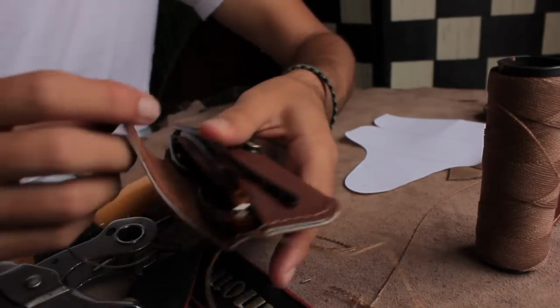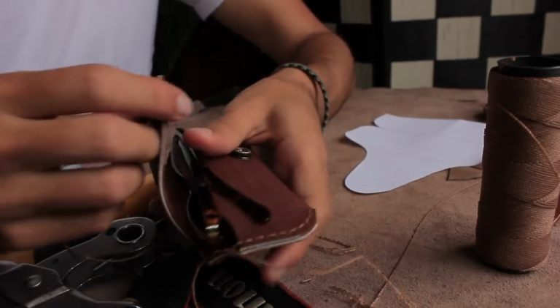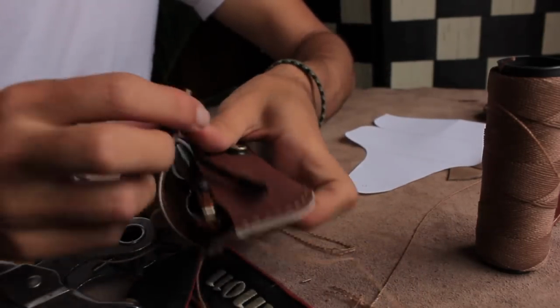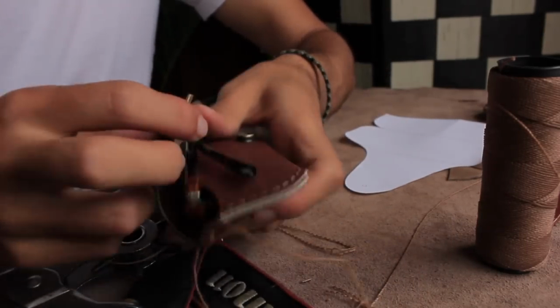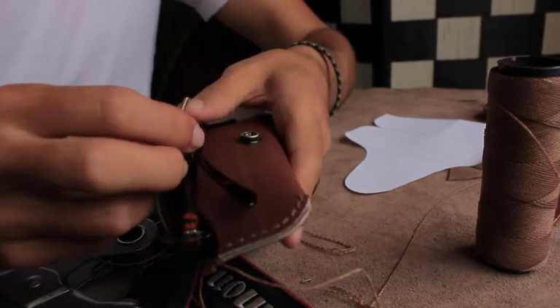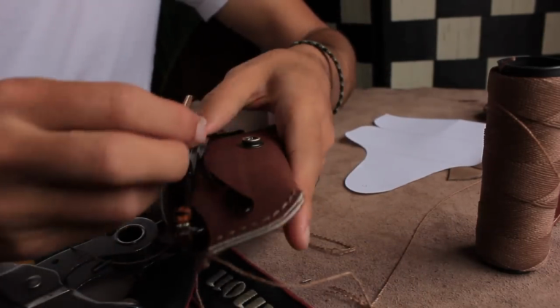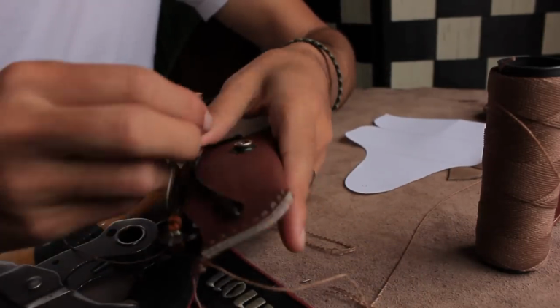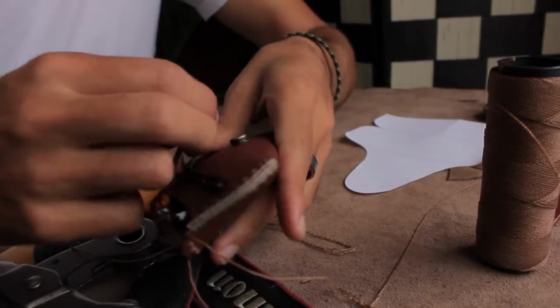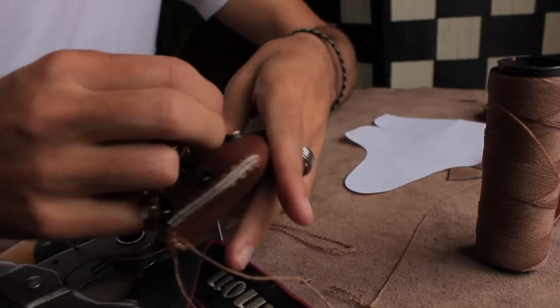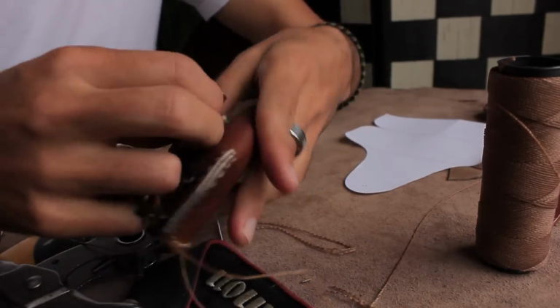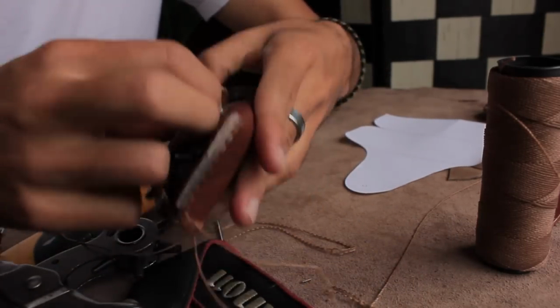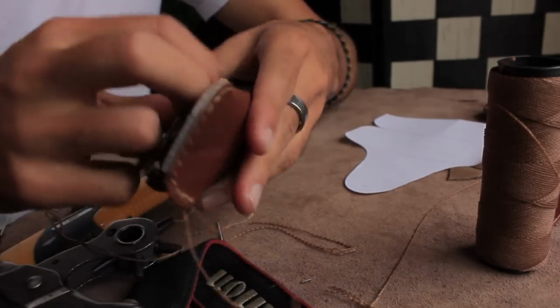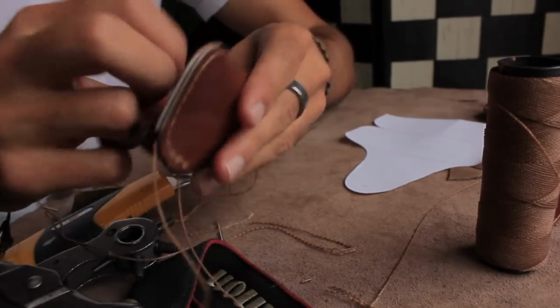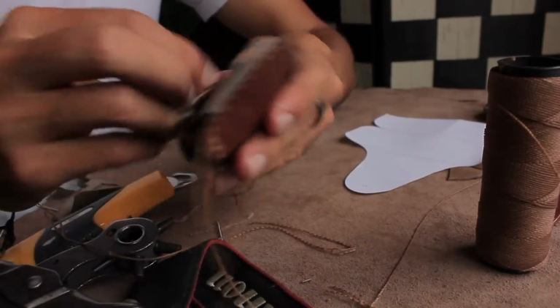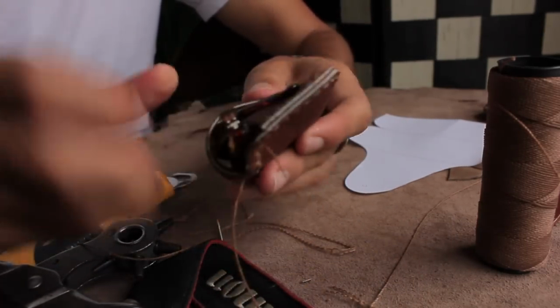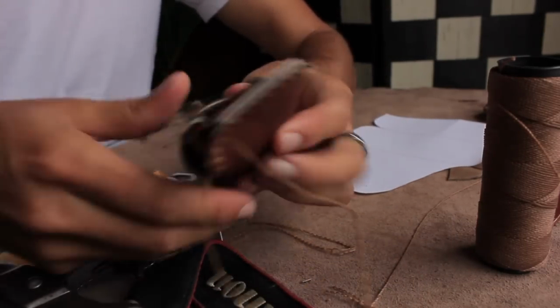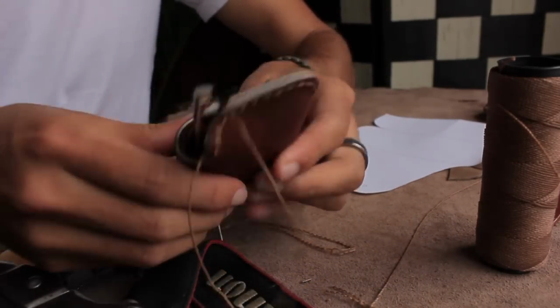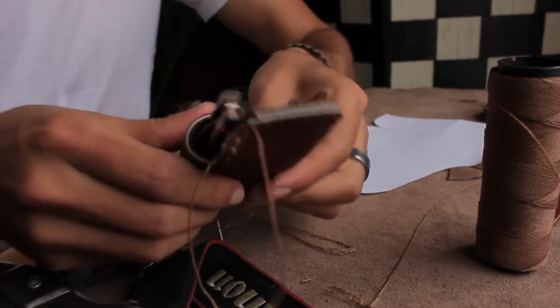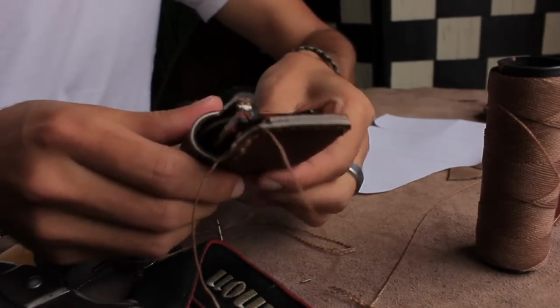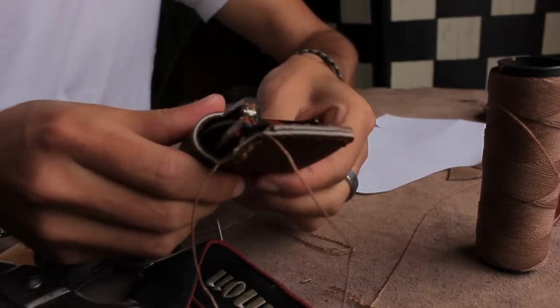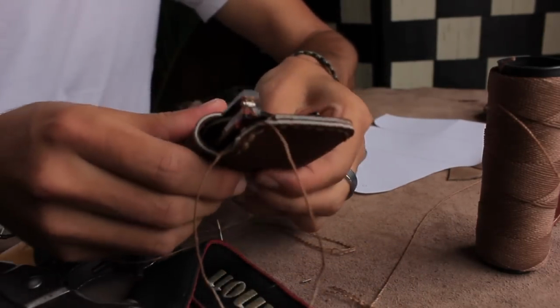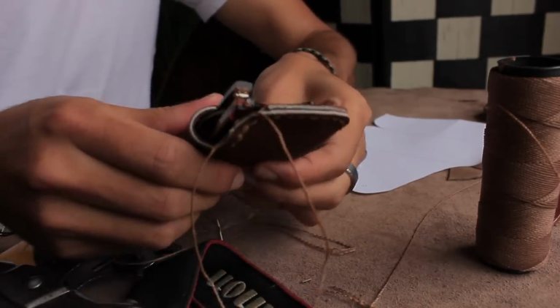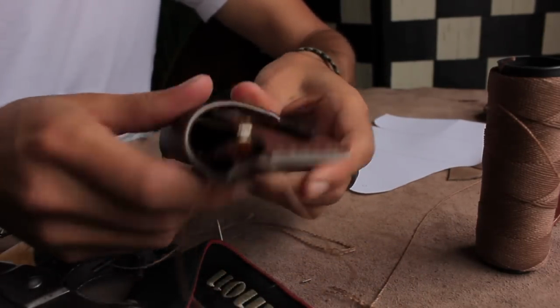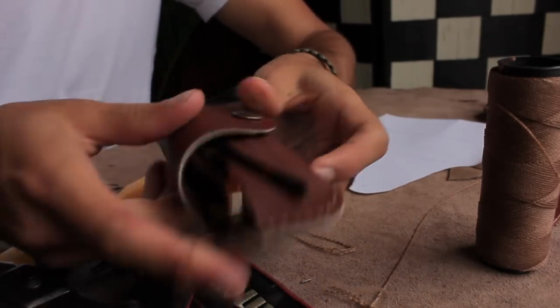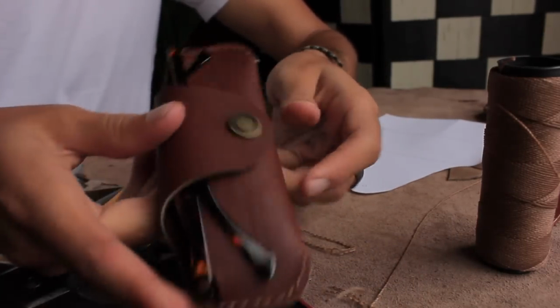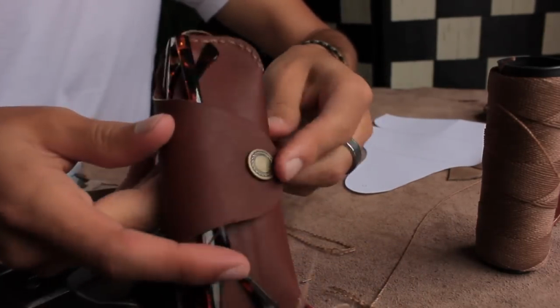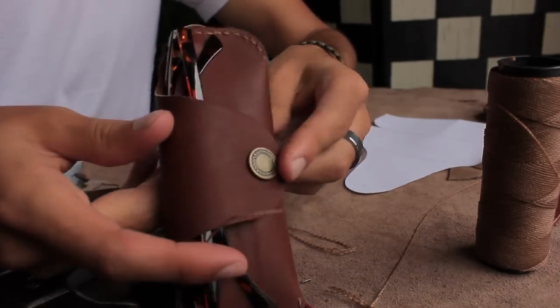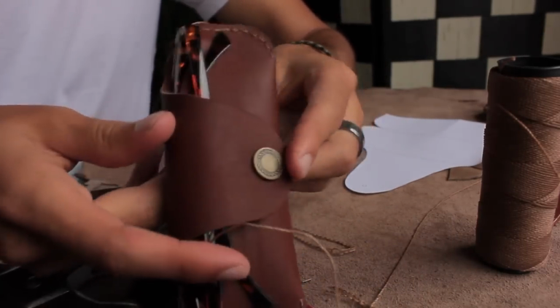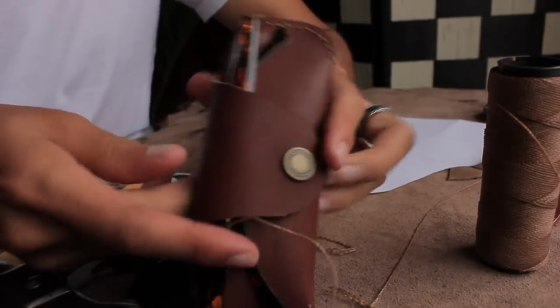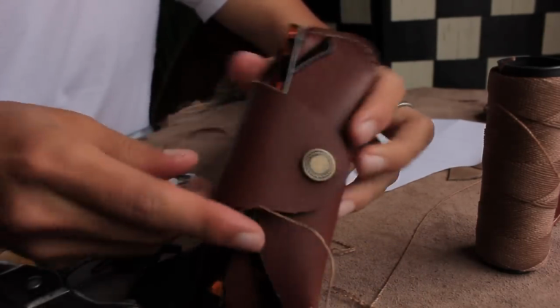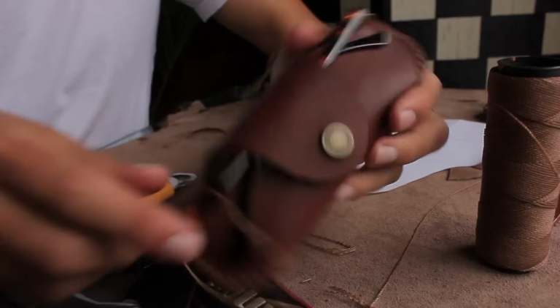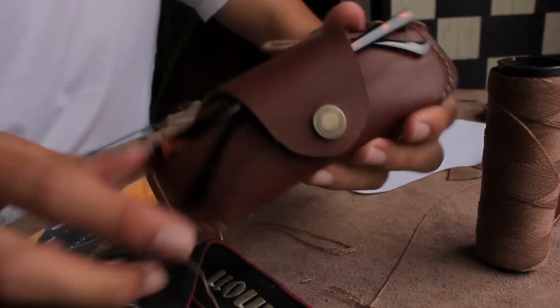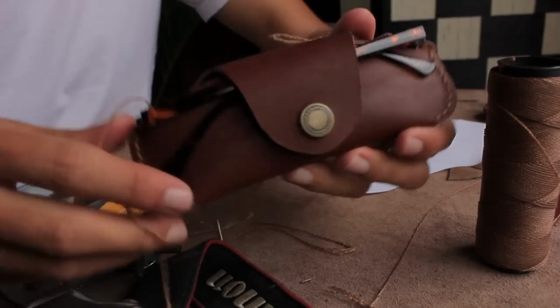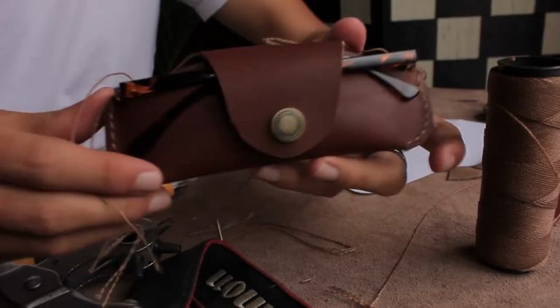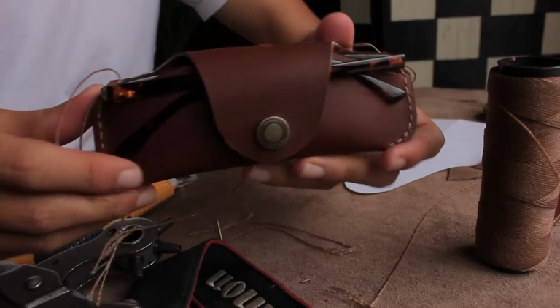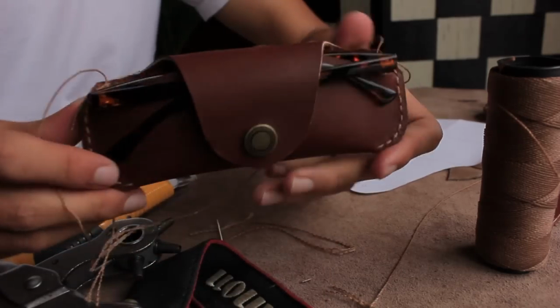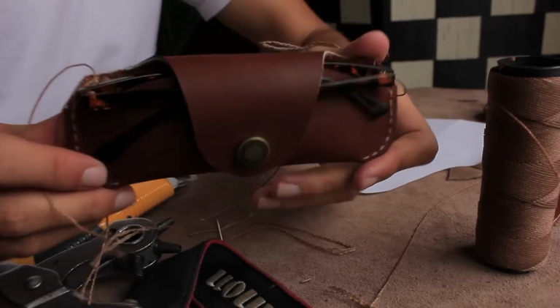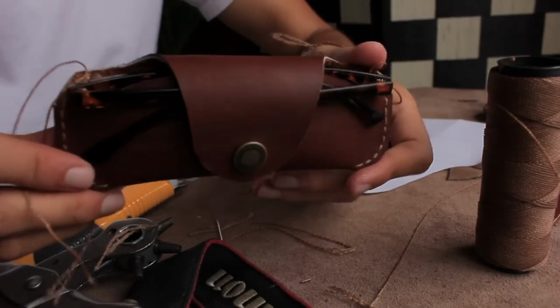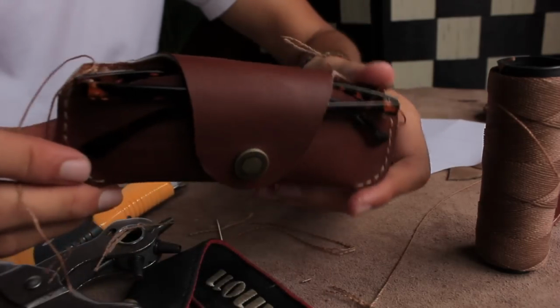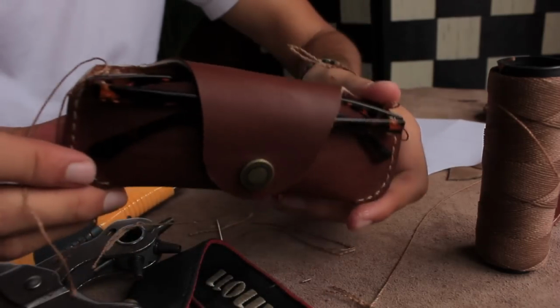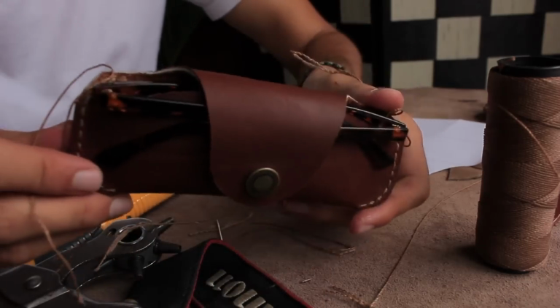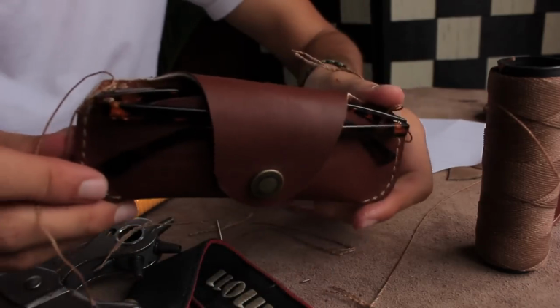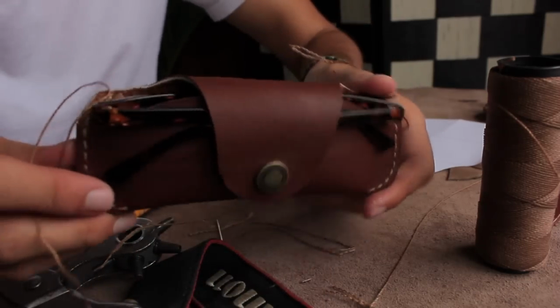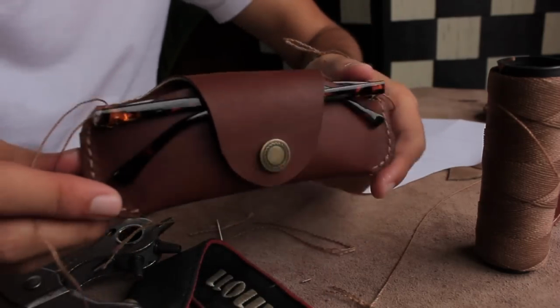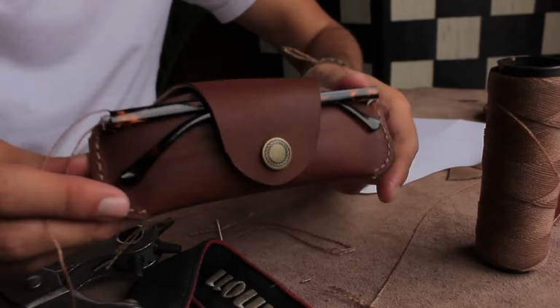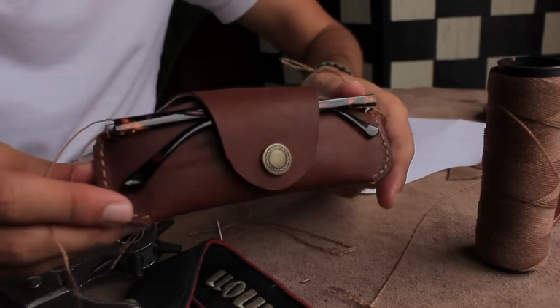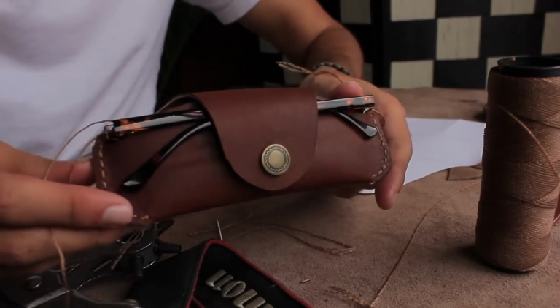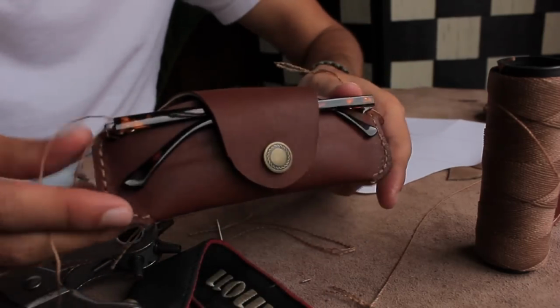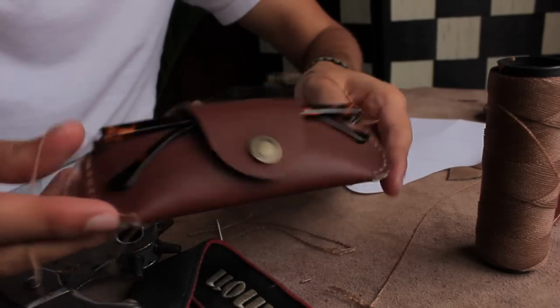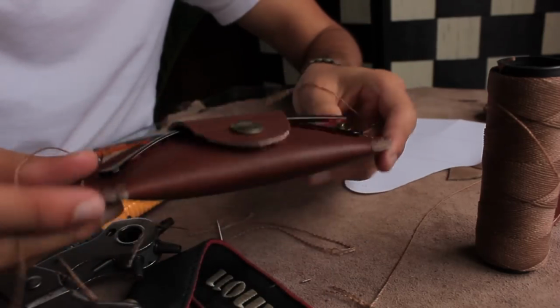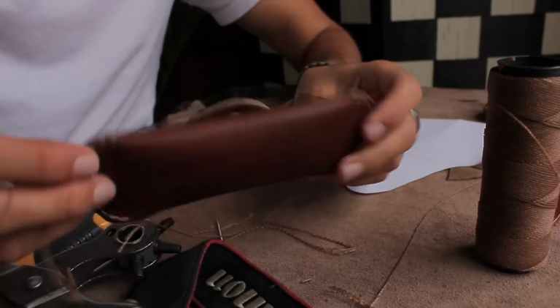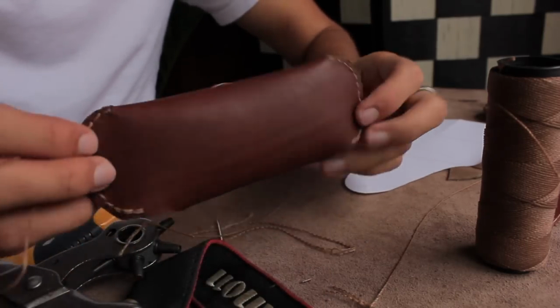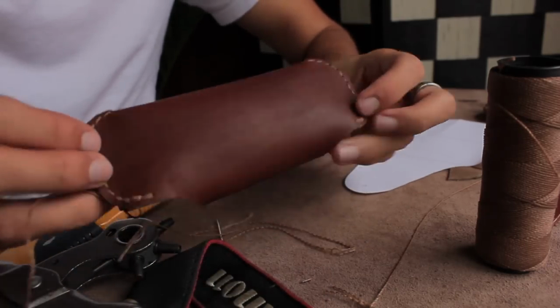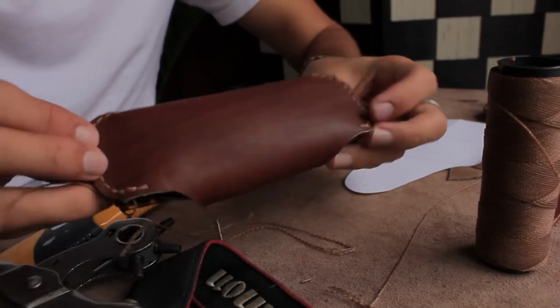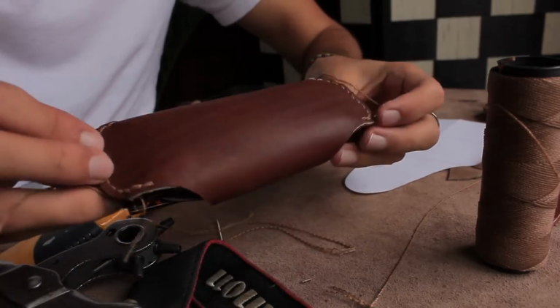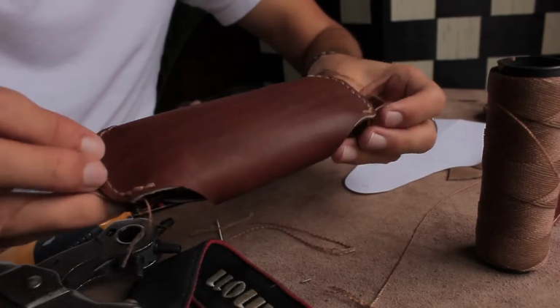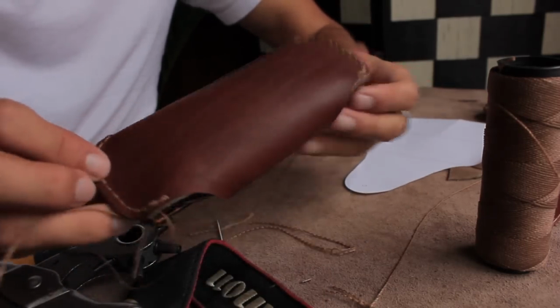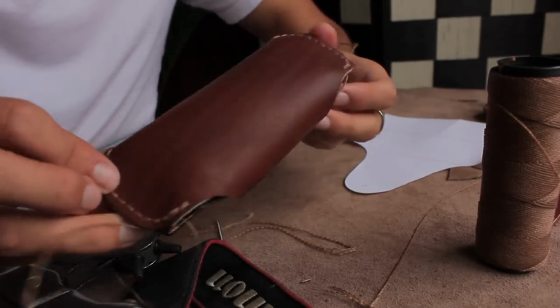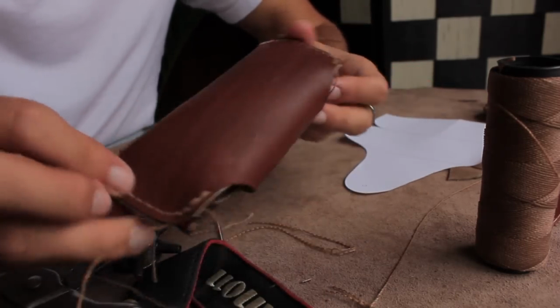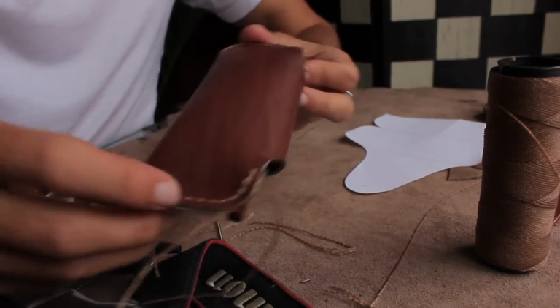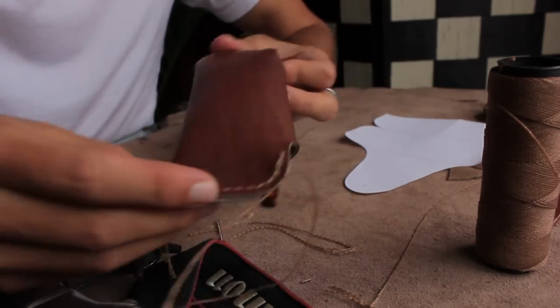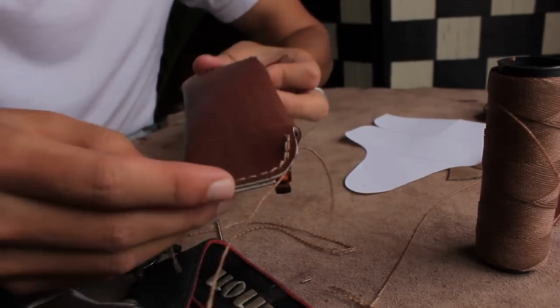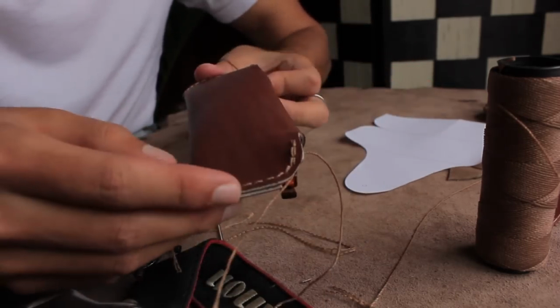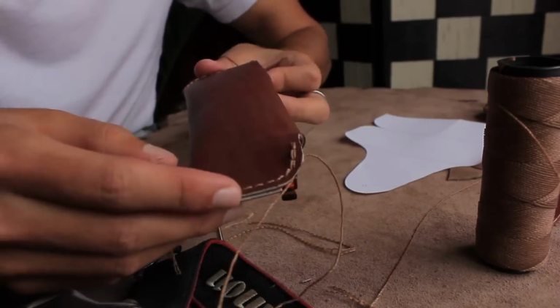After that you'll be done. Just make sure you have backstitched the thread and then you can cut them off and place some rubber cement there to secure it.